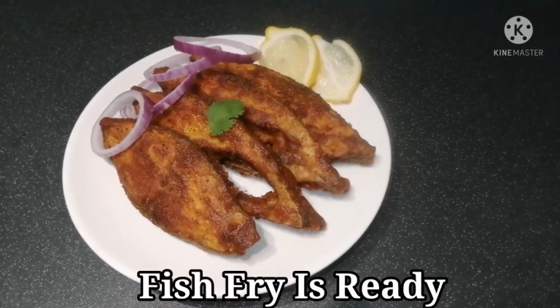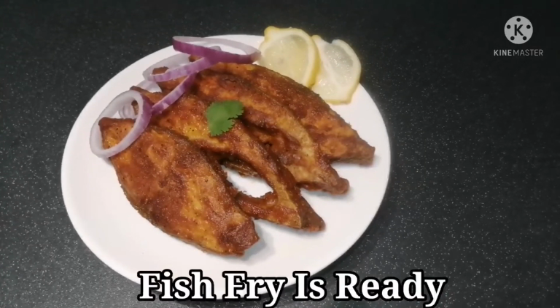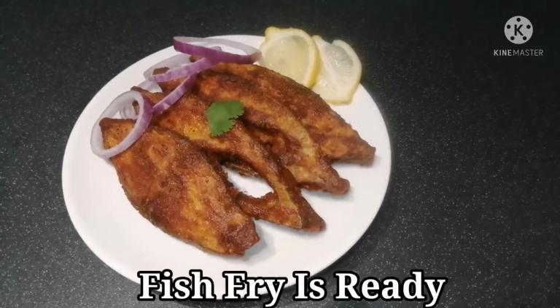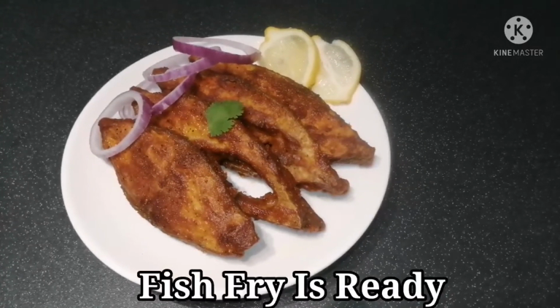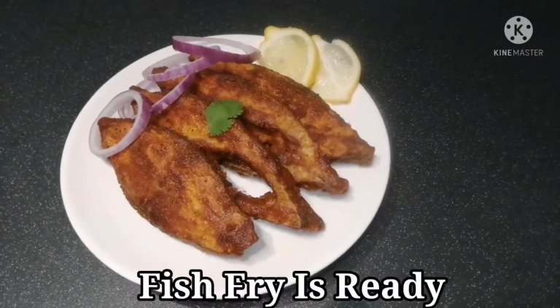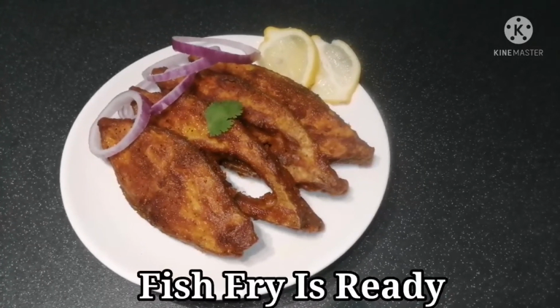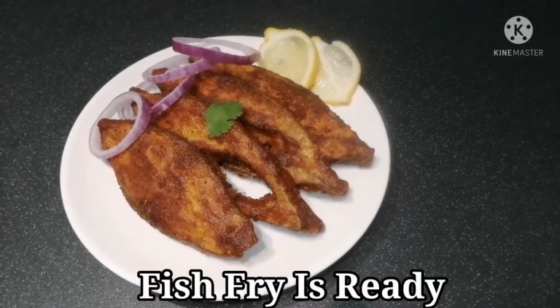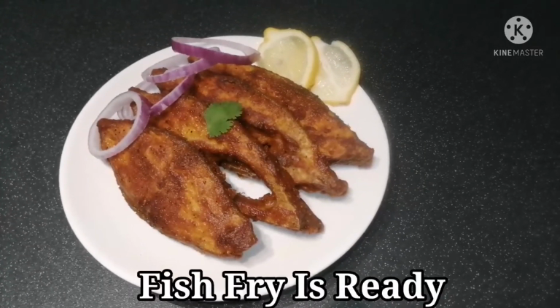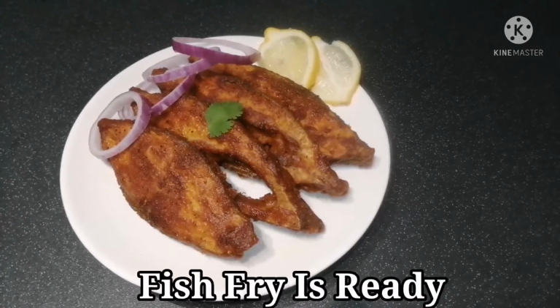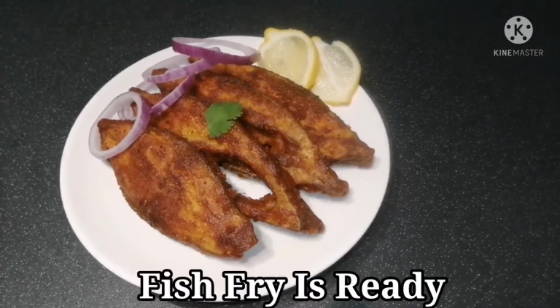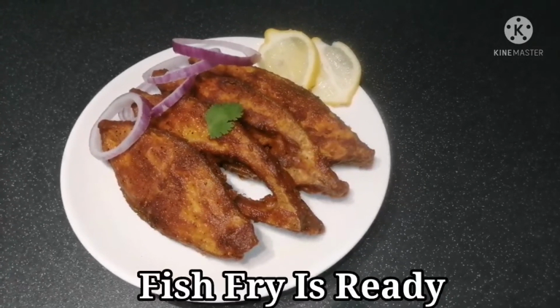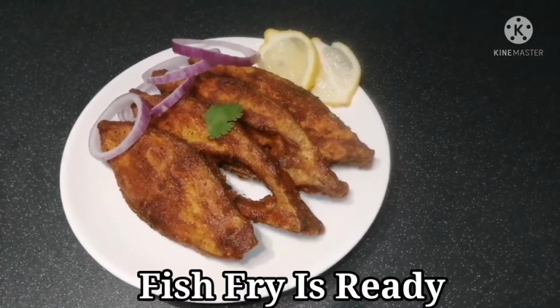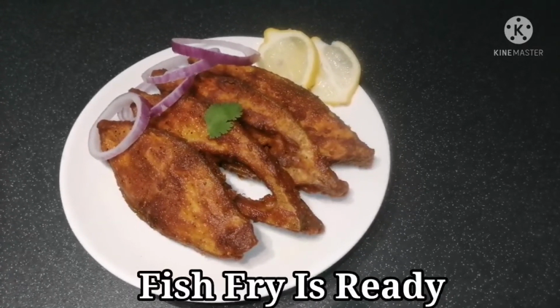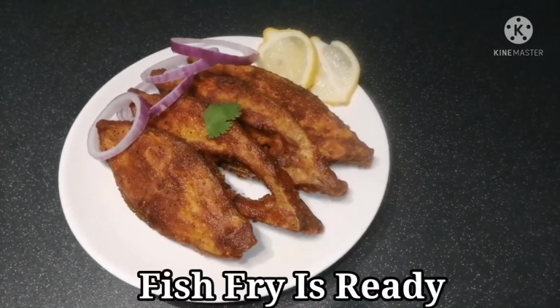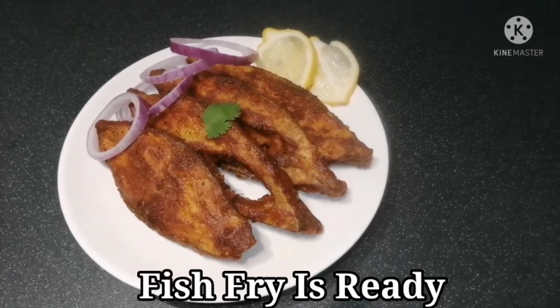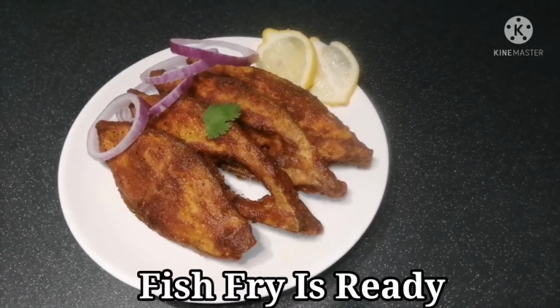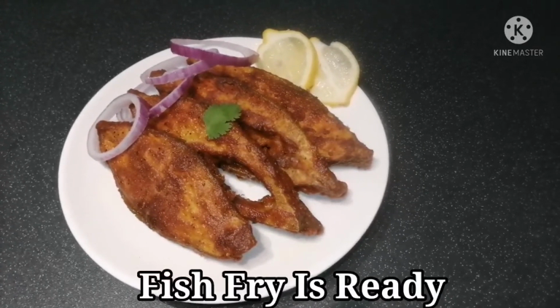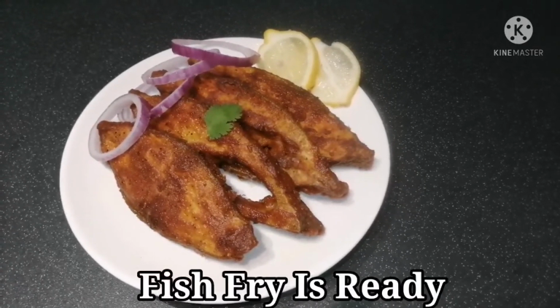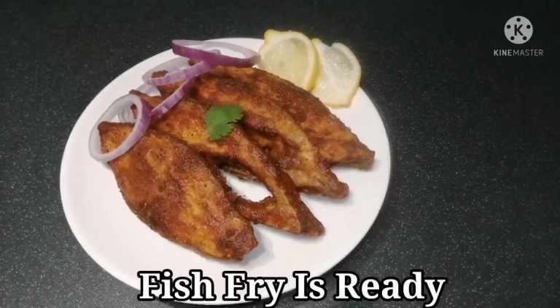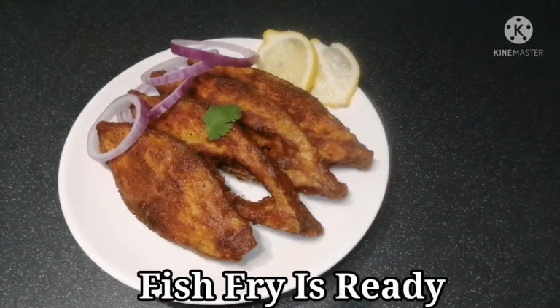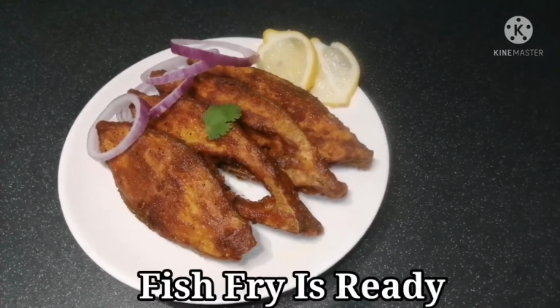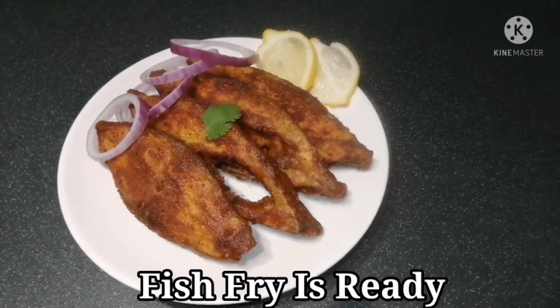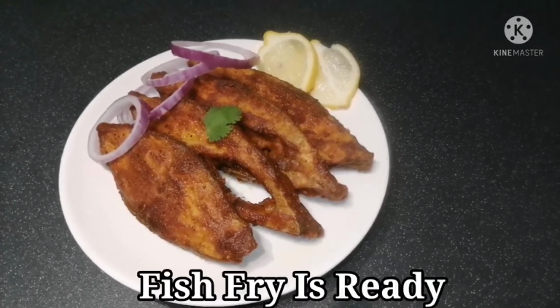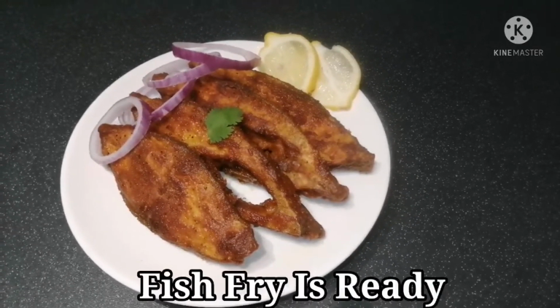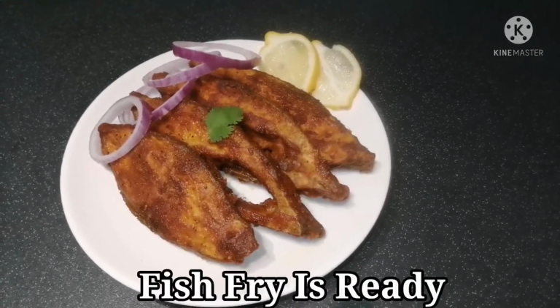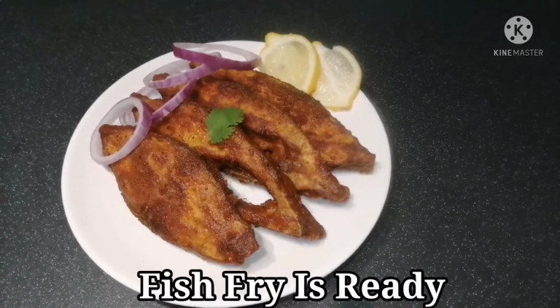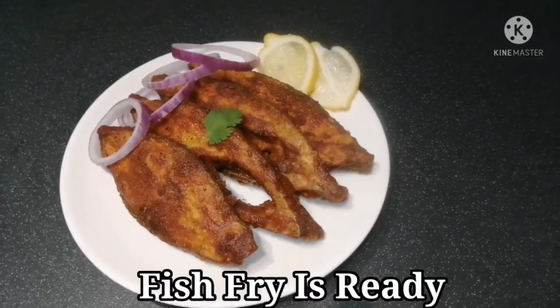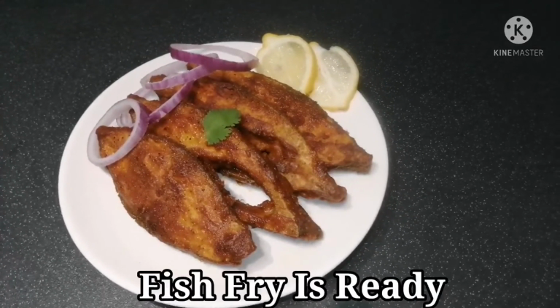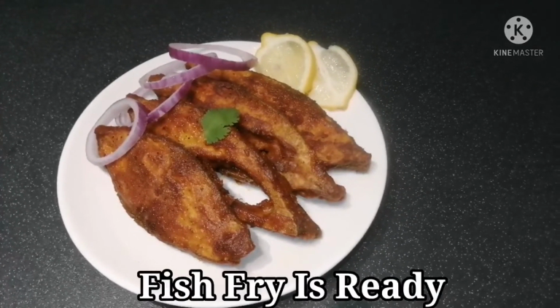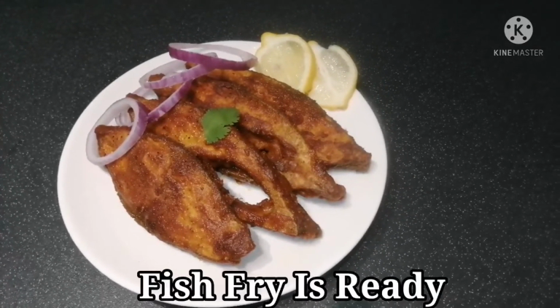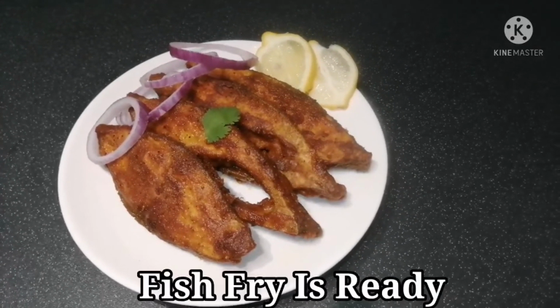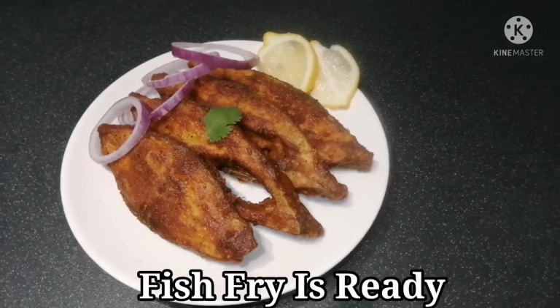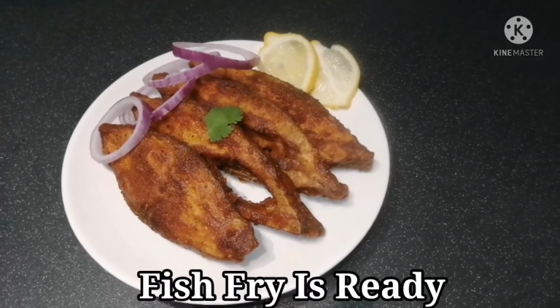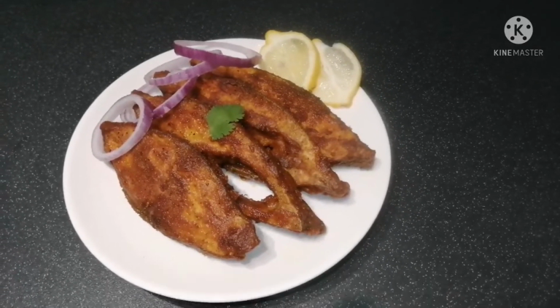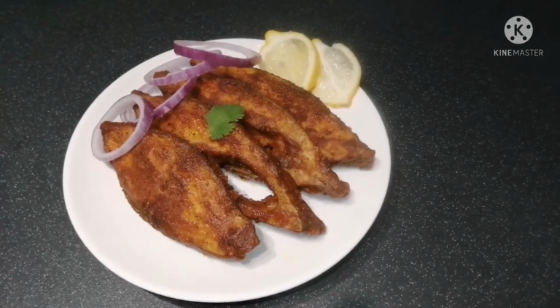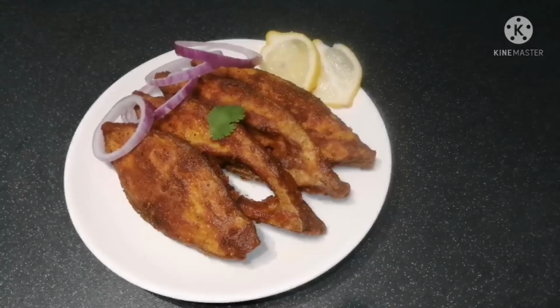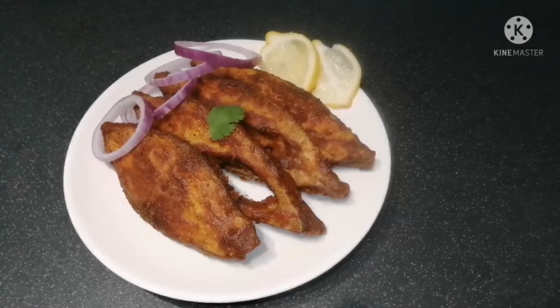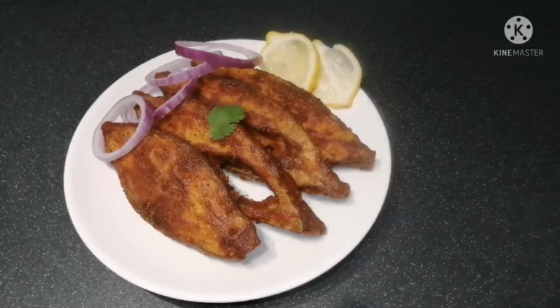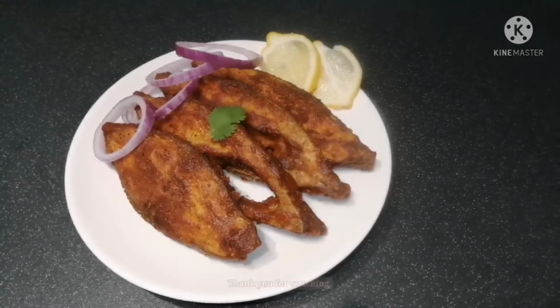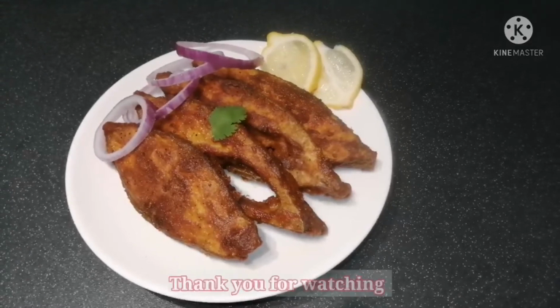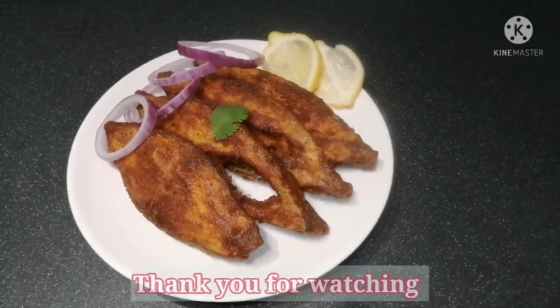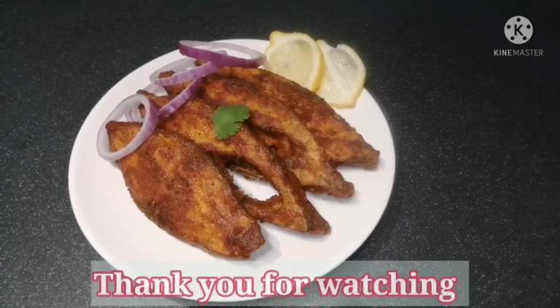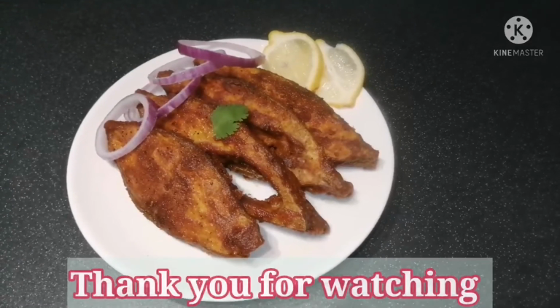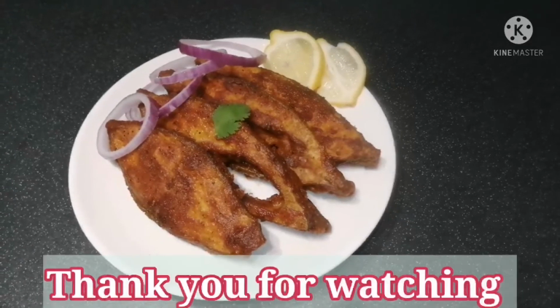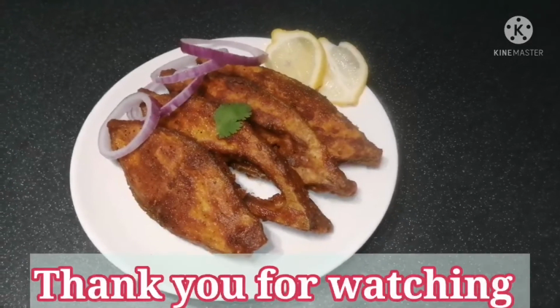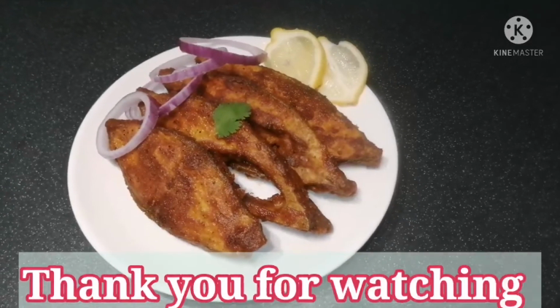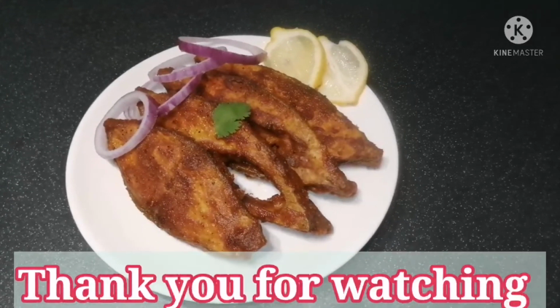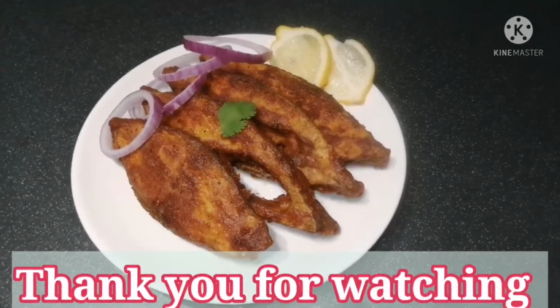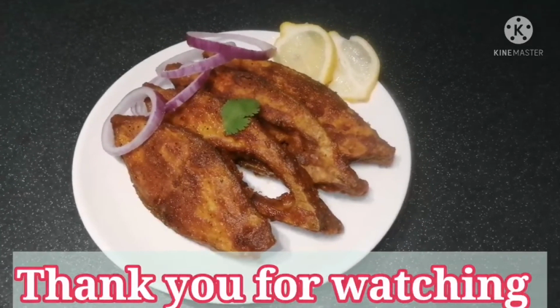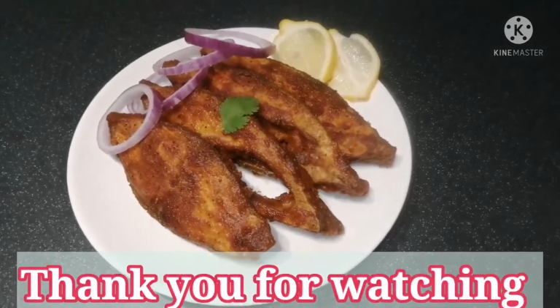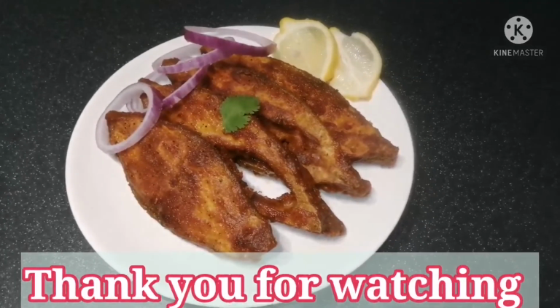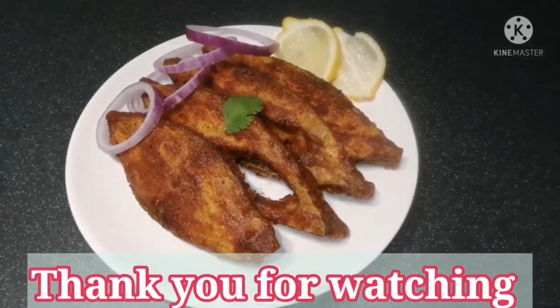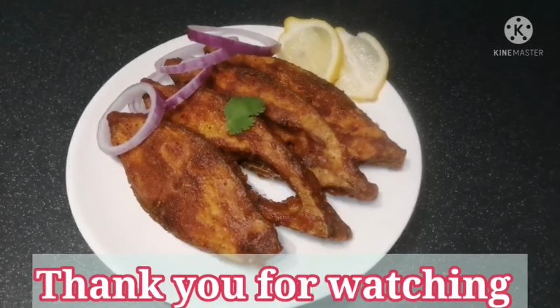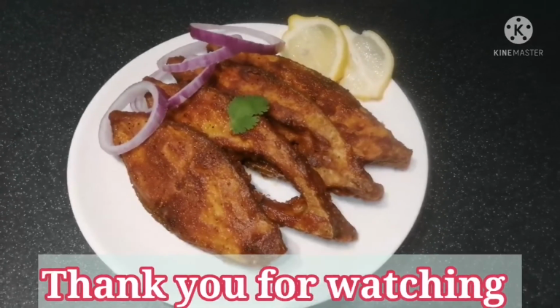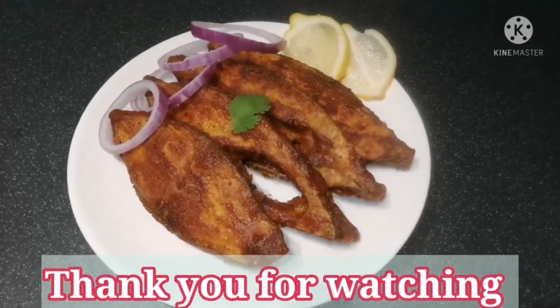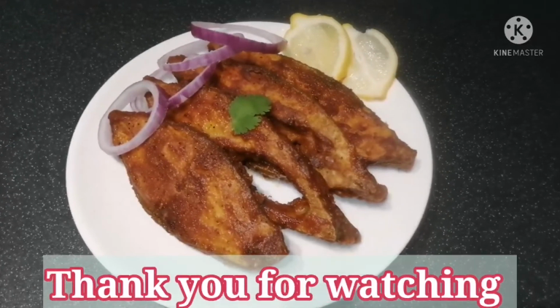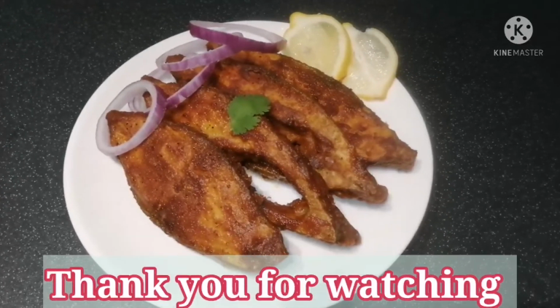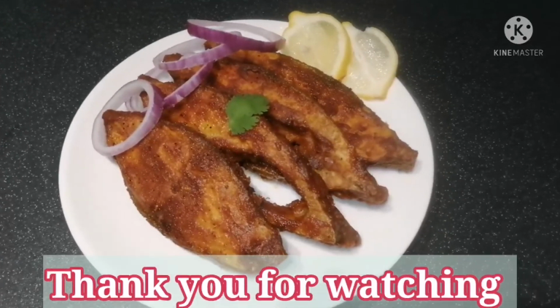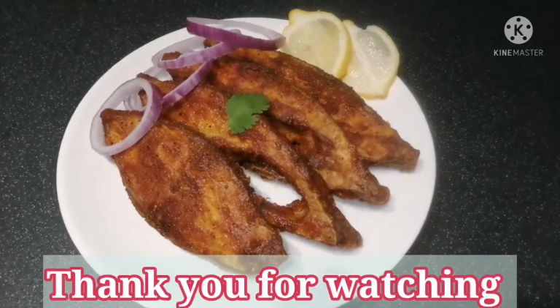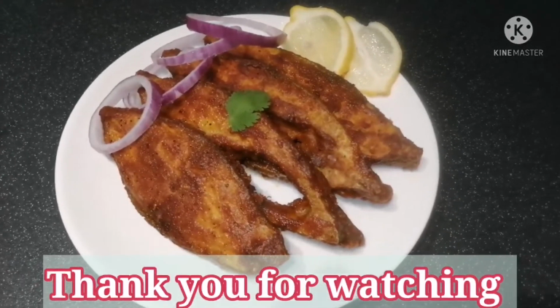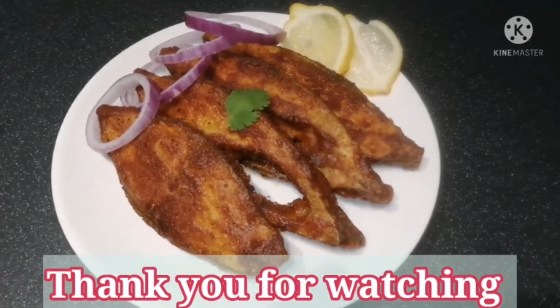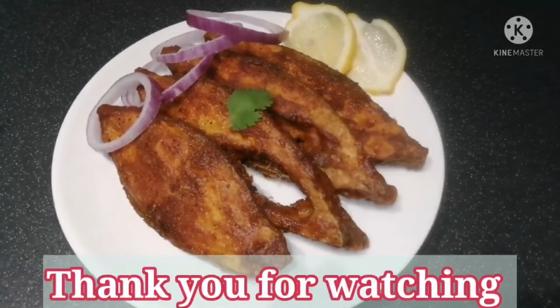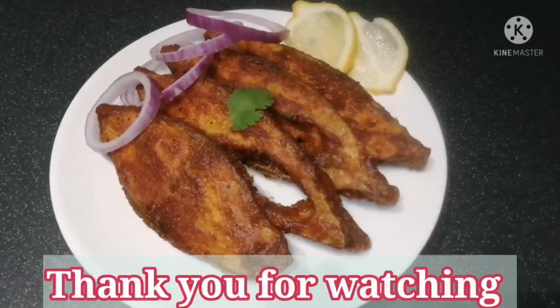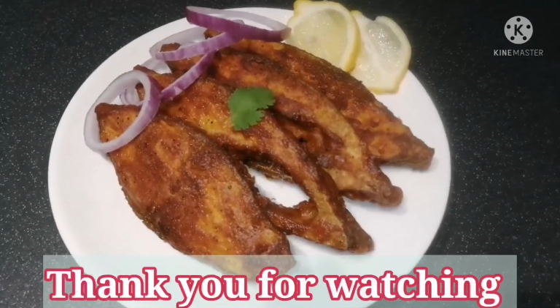If you have your recipe, share your feedback. If you like and share the video, subscribe and like this video. Thank you for watching!